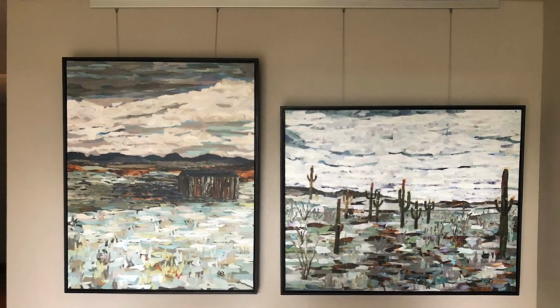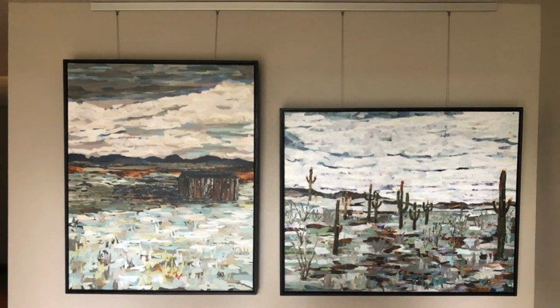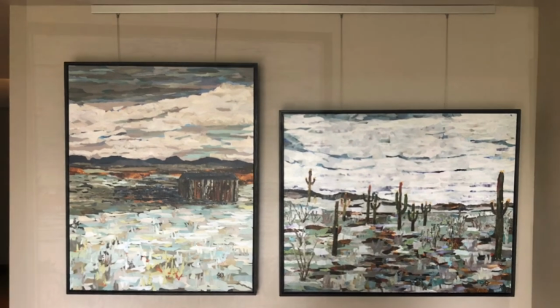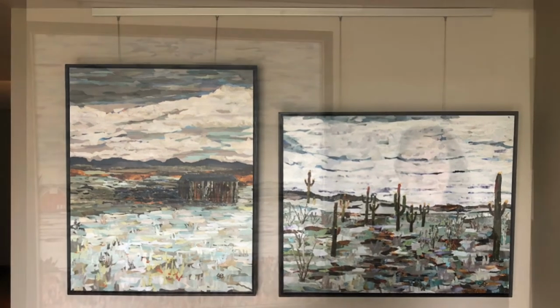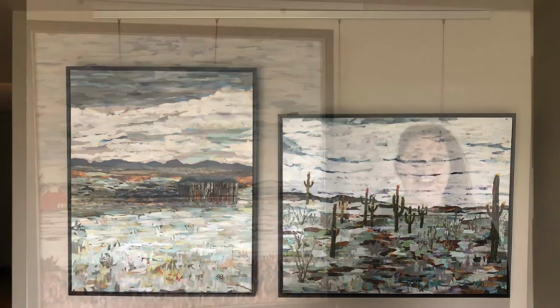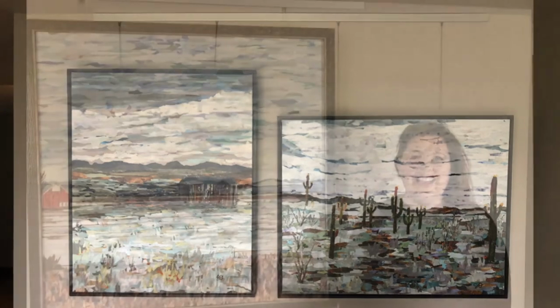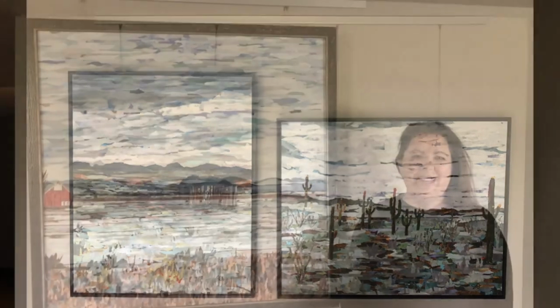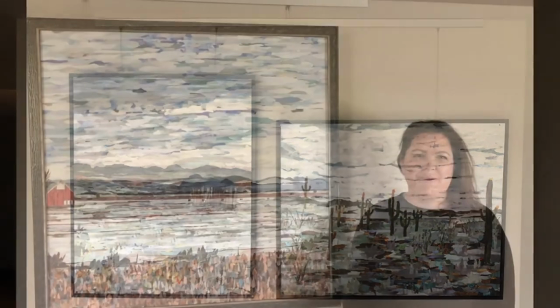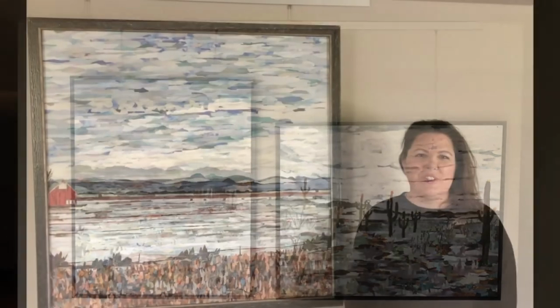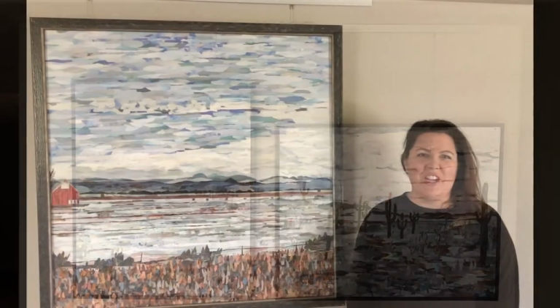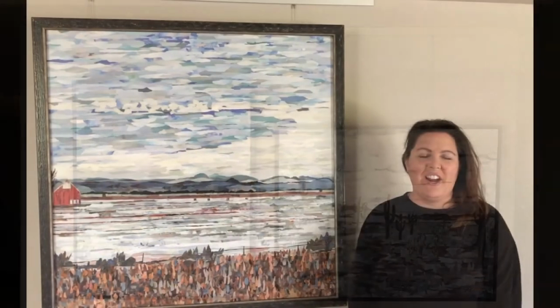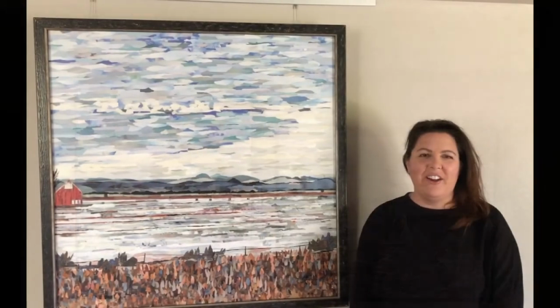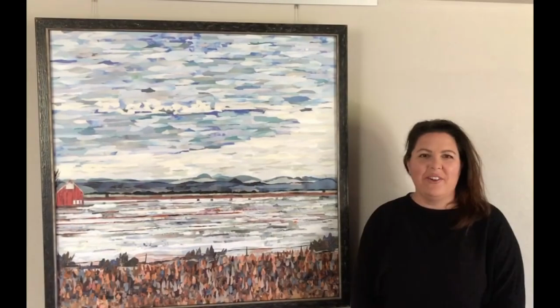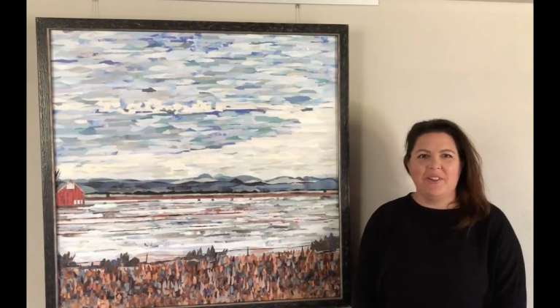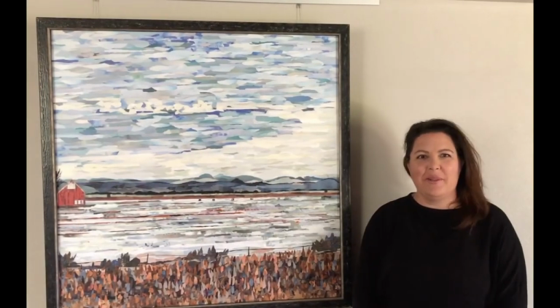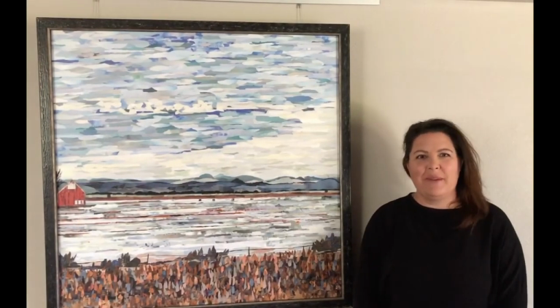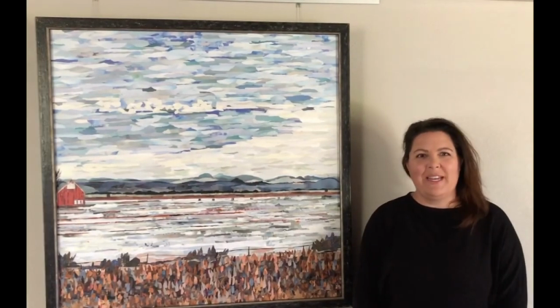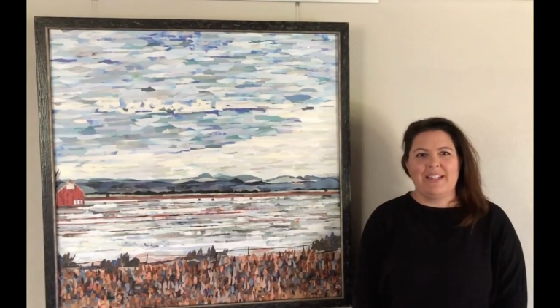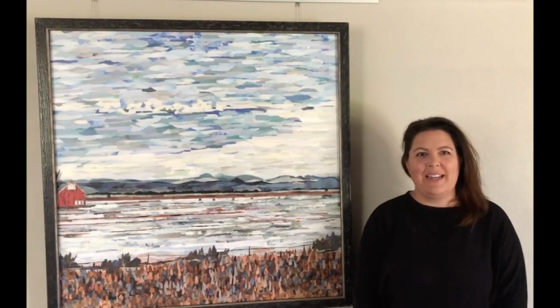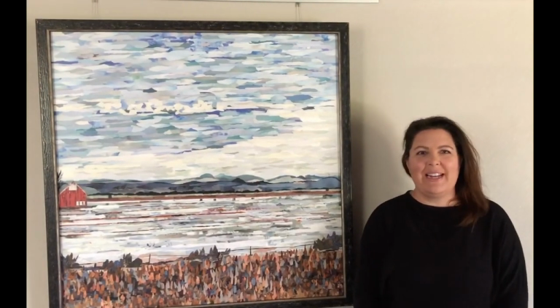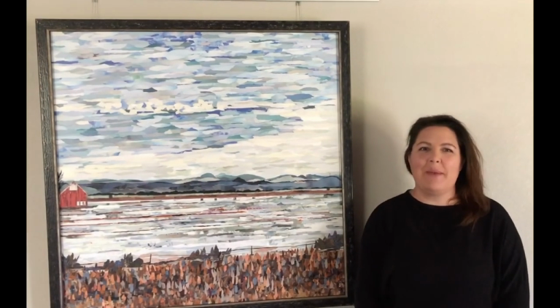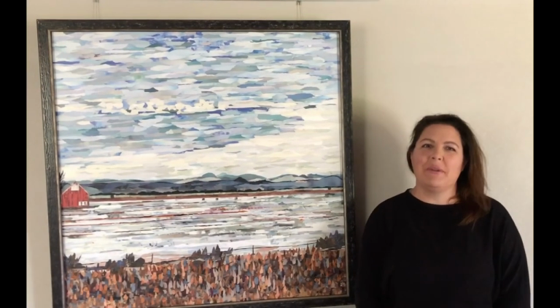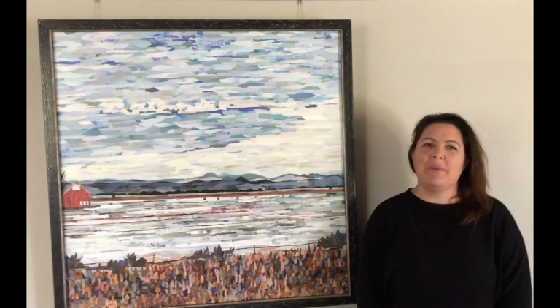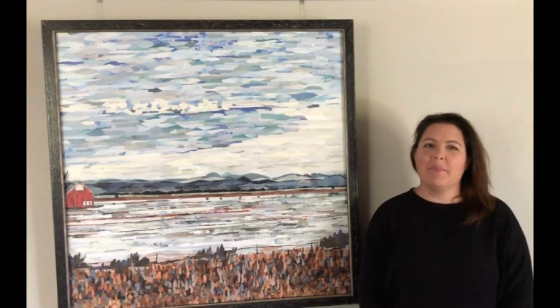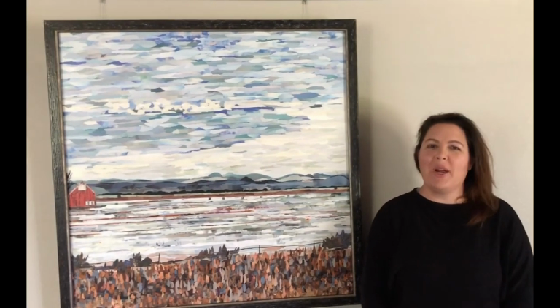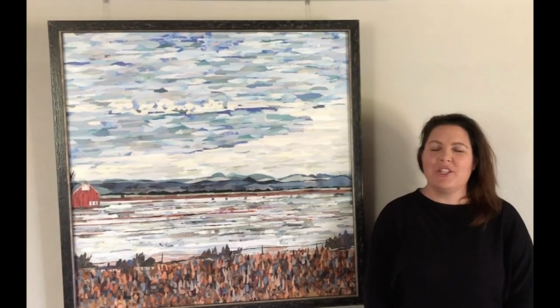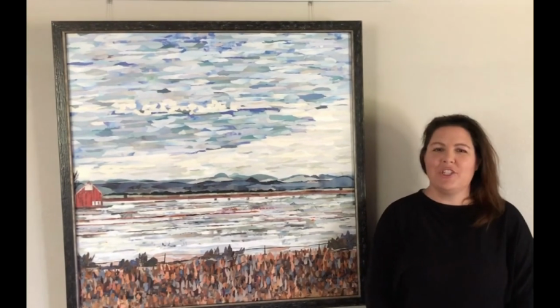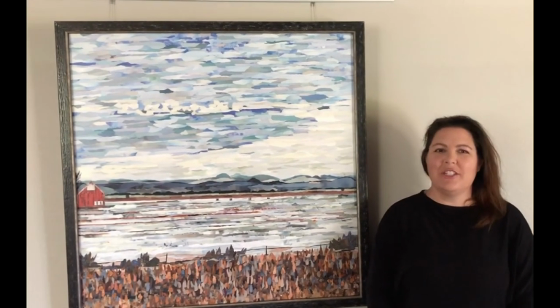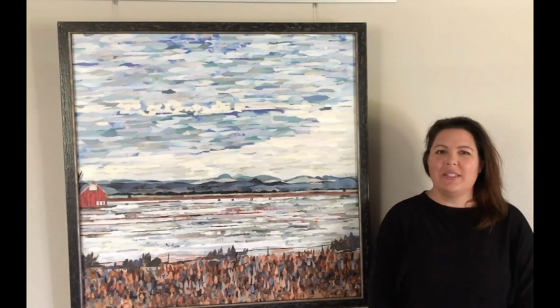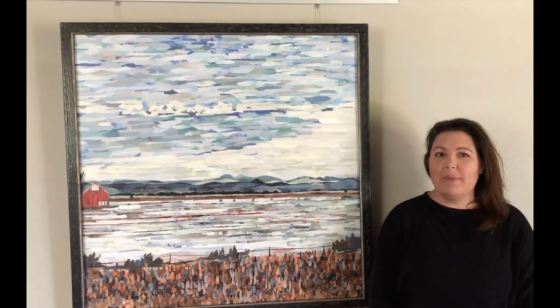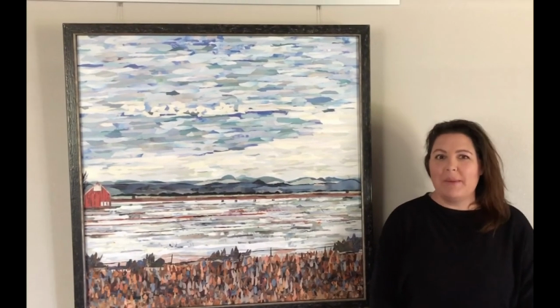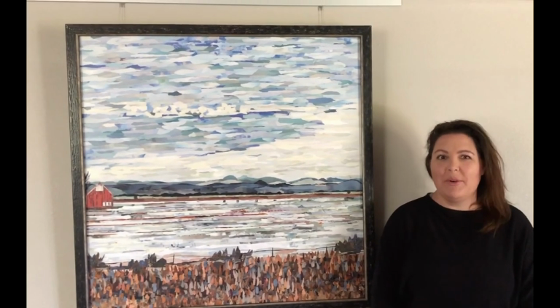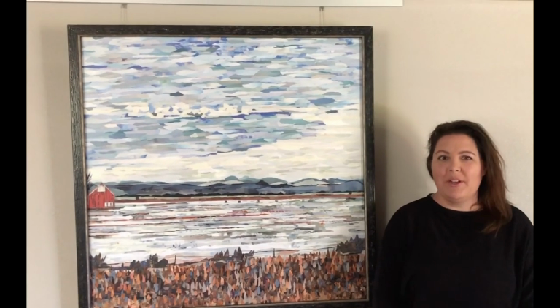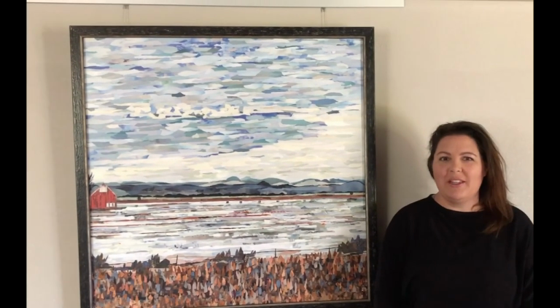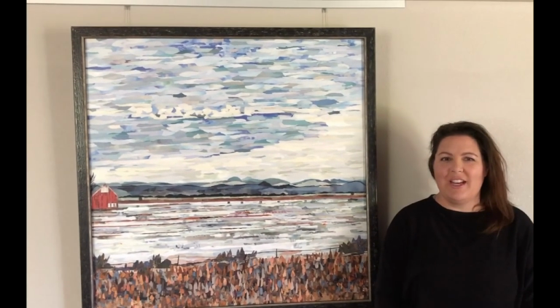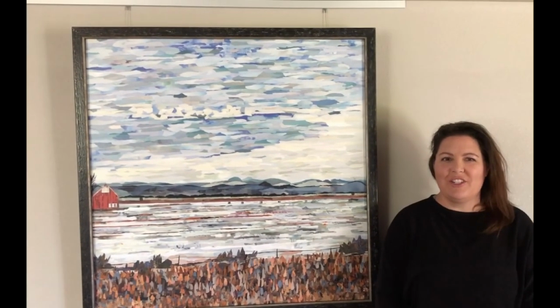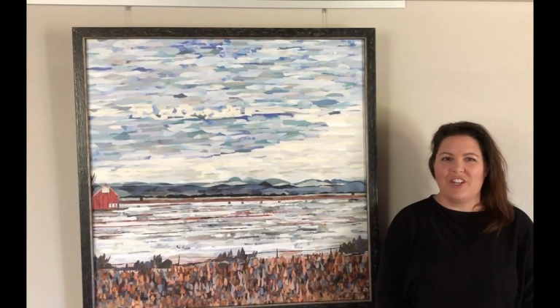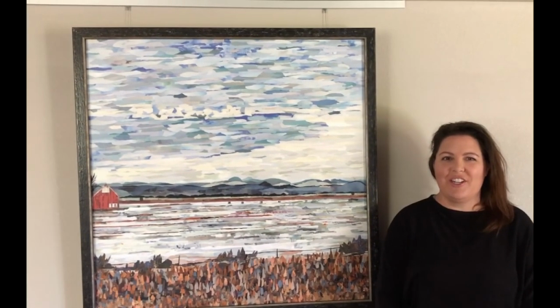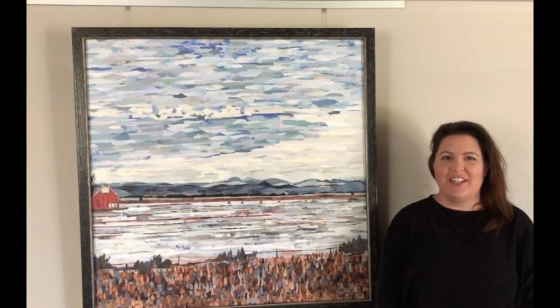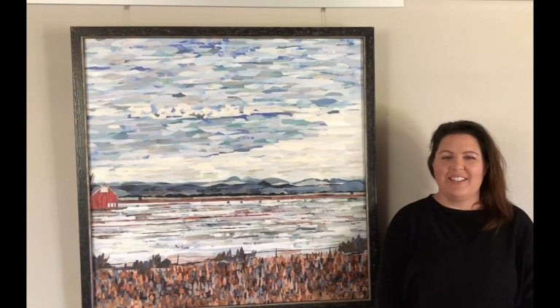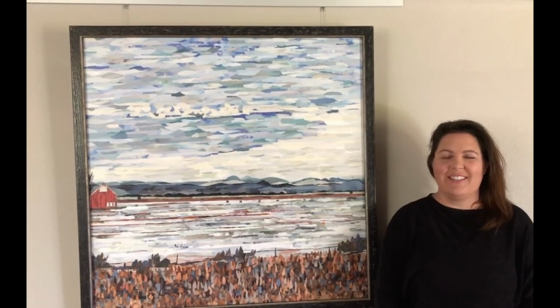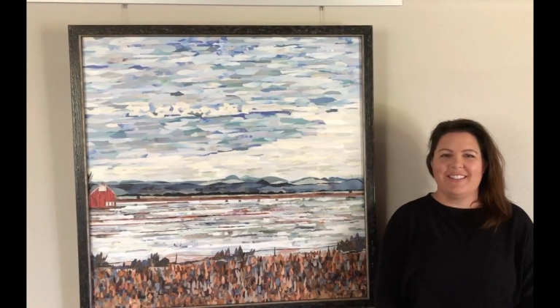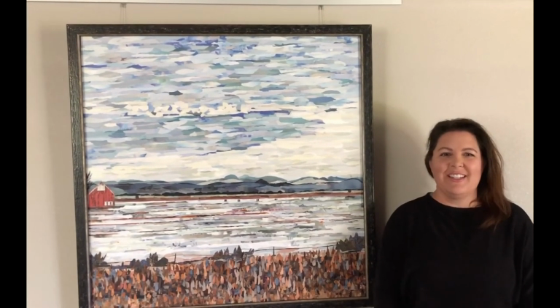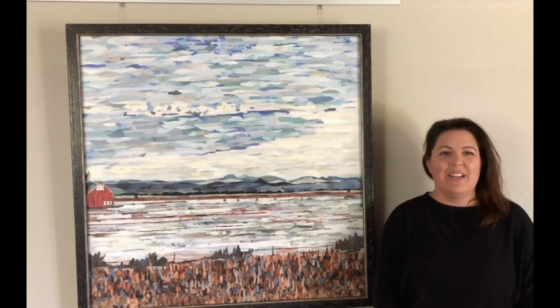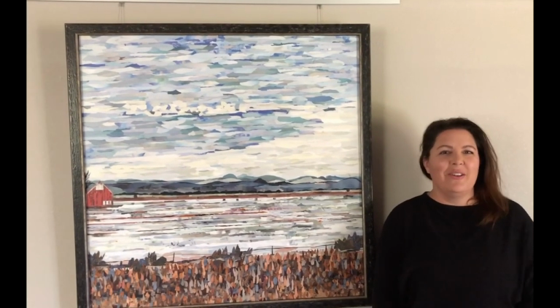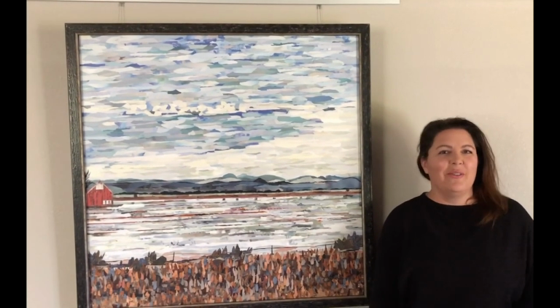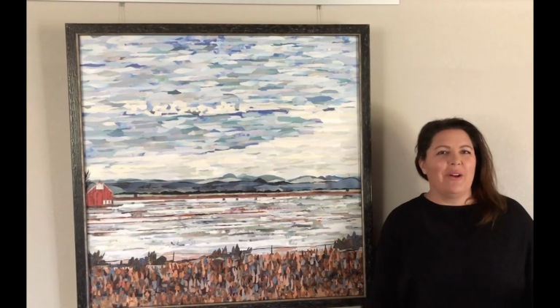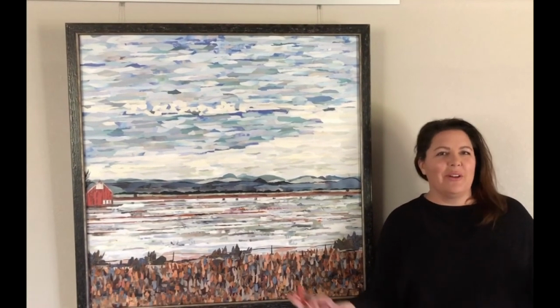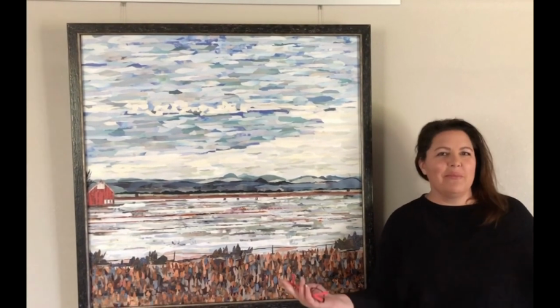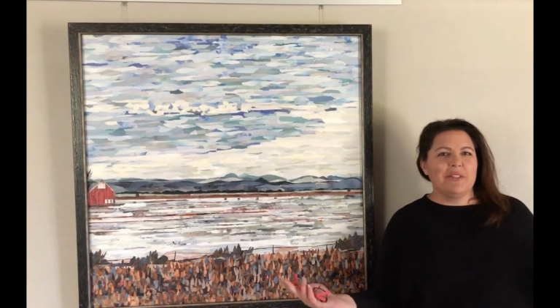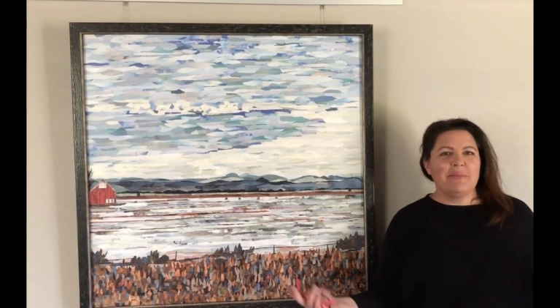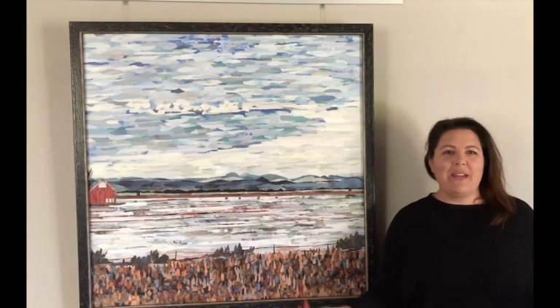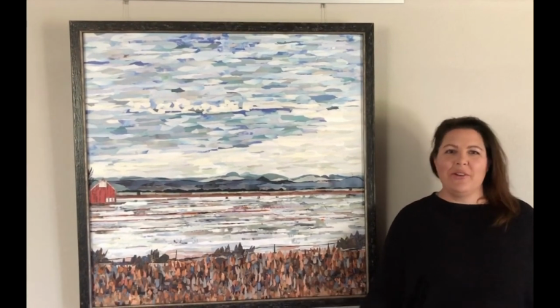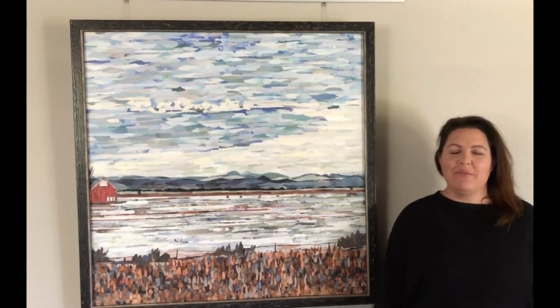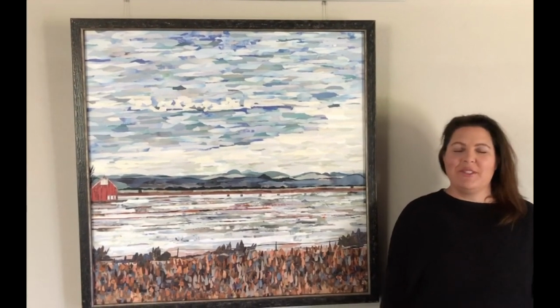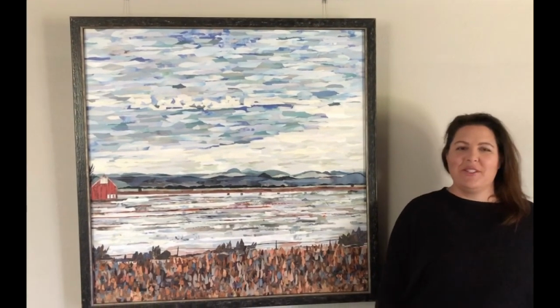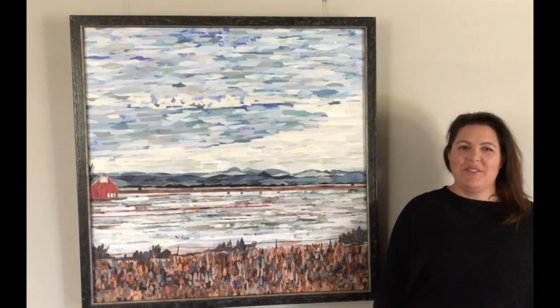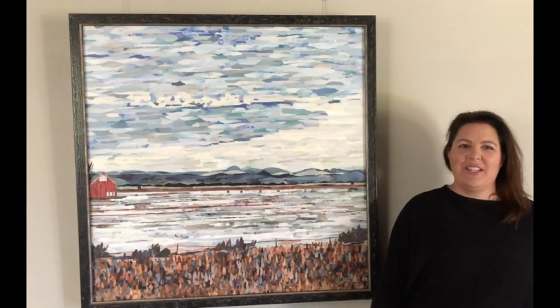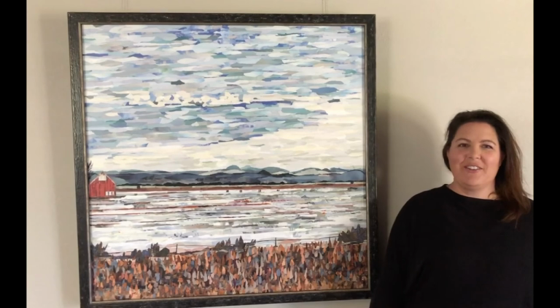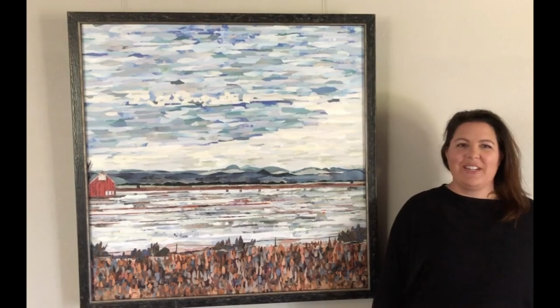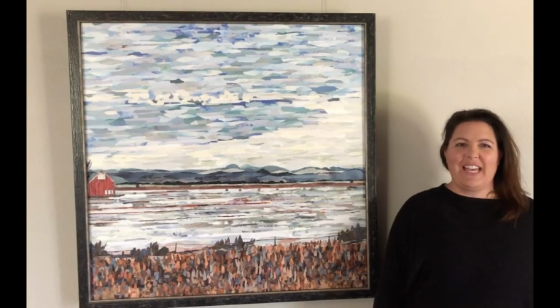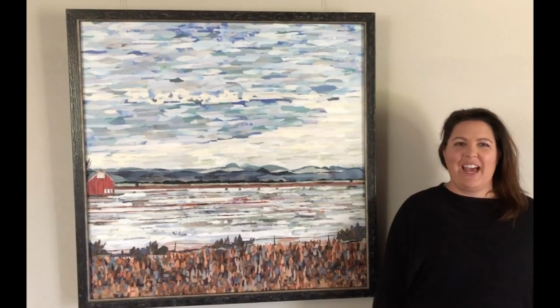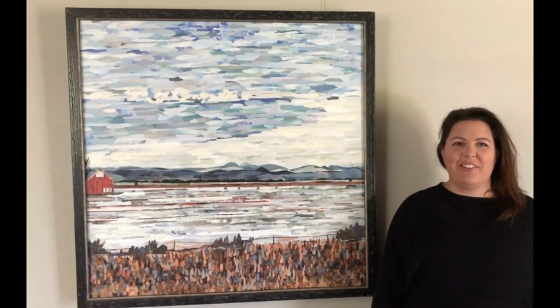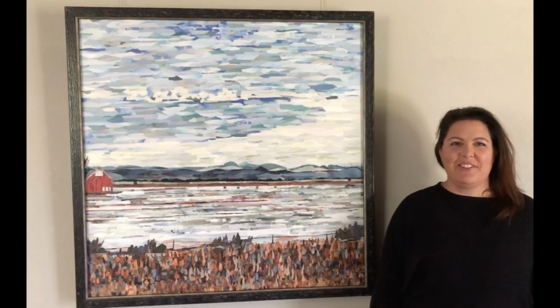Hi, I'm Shara Ulliman and I'm an Impressionist paper collage artist. Welcome to my home studio and gallery.